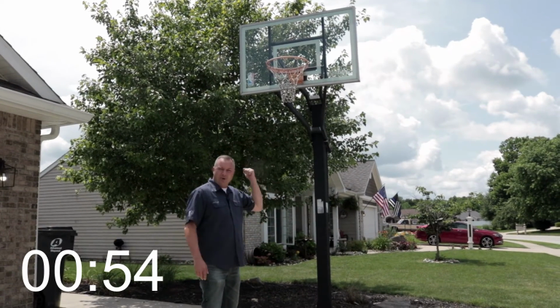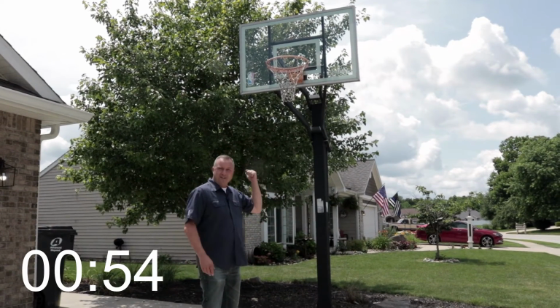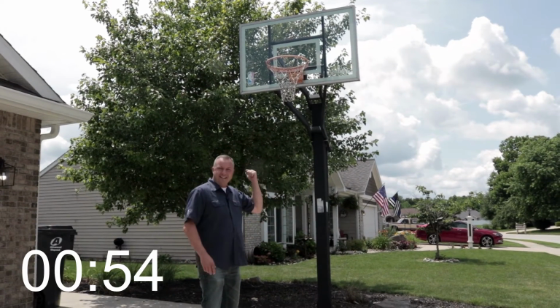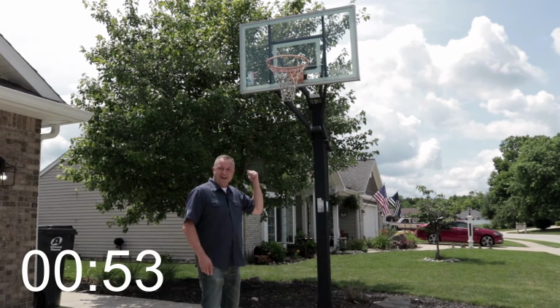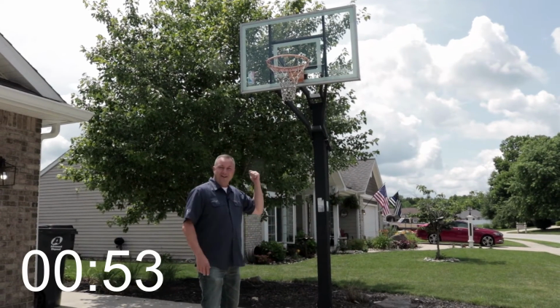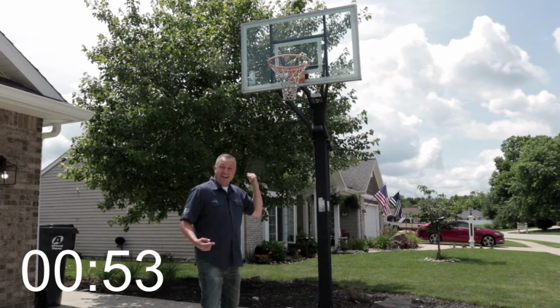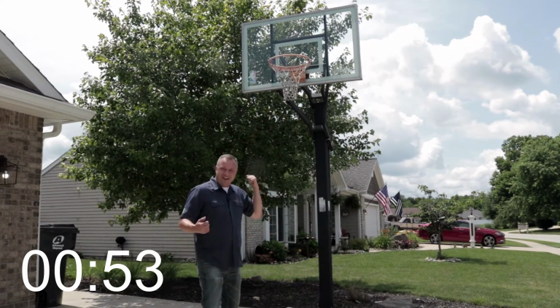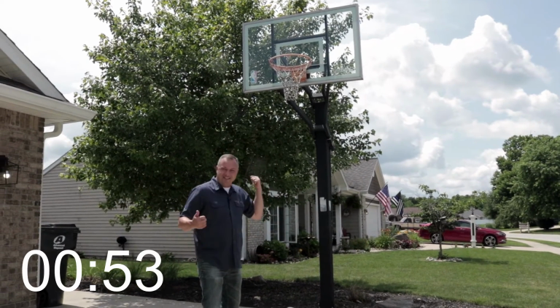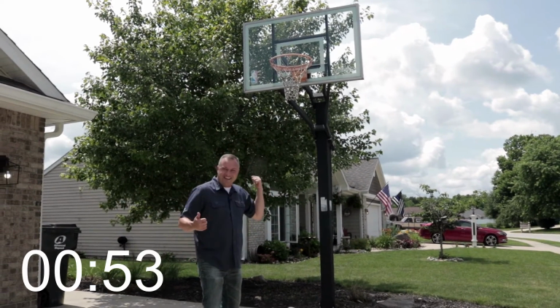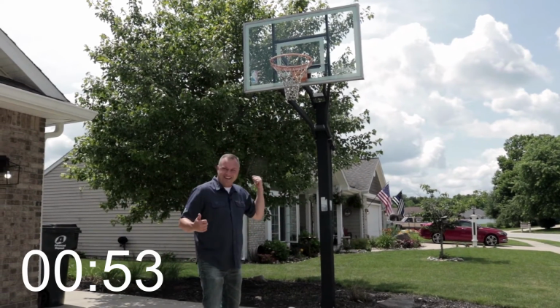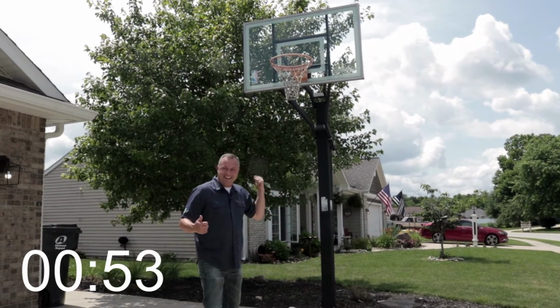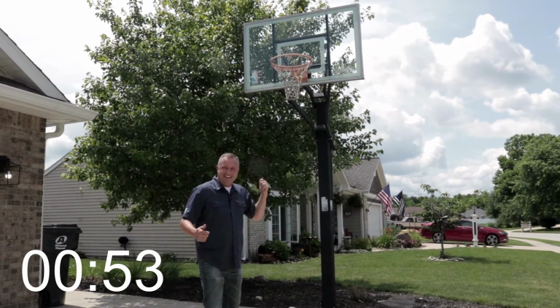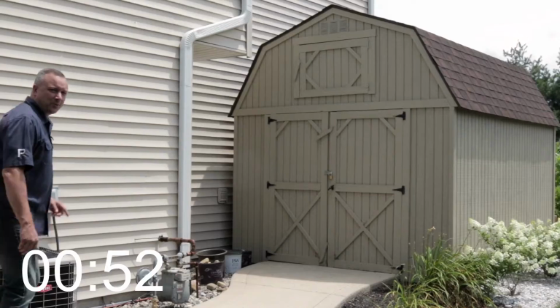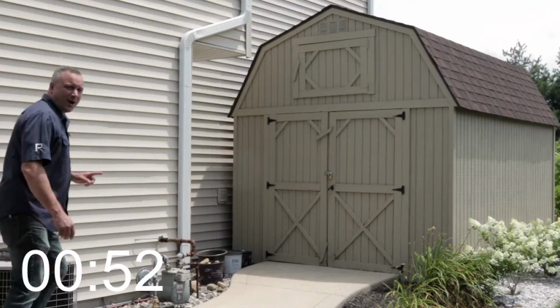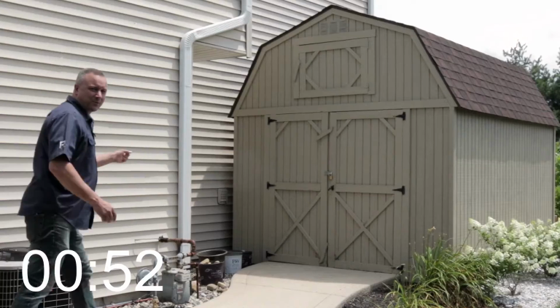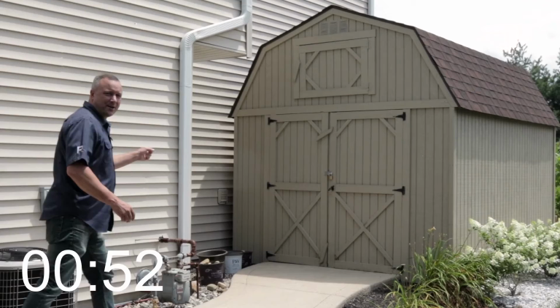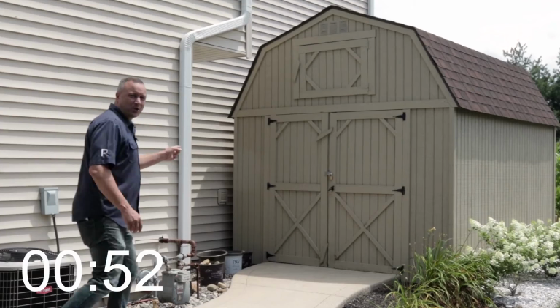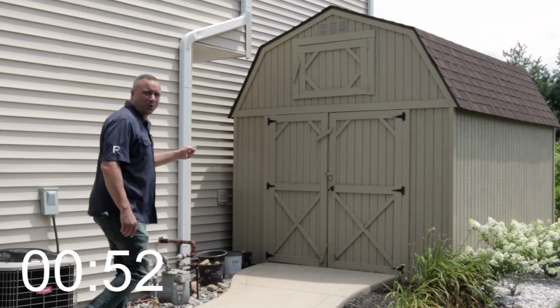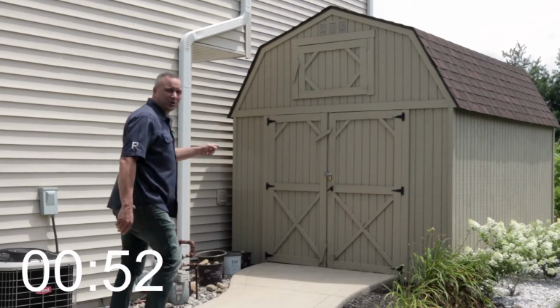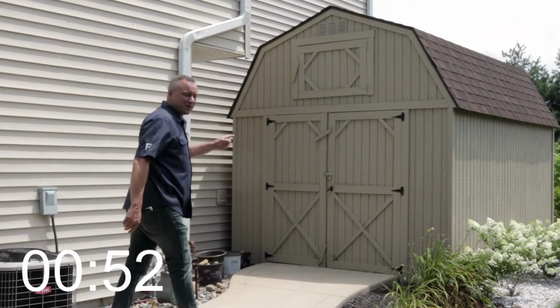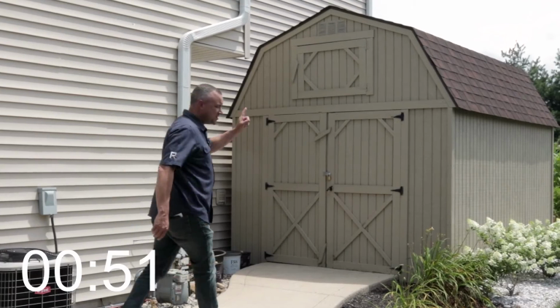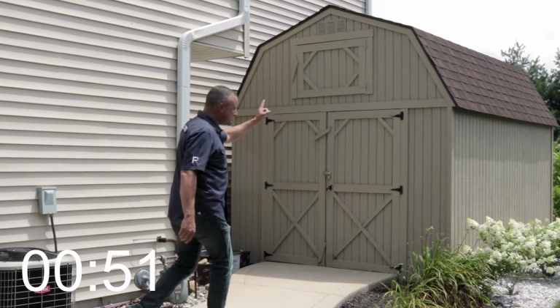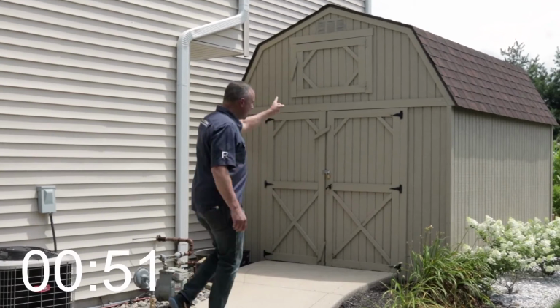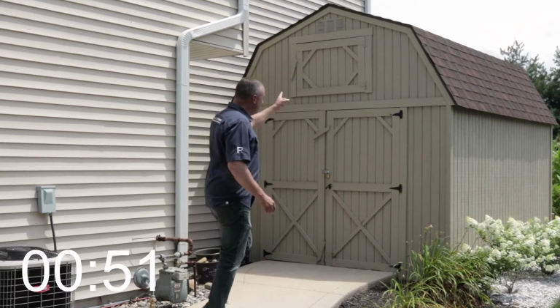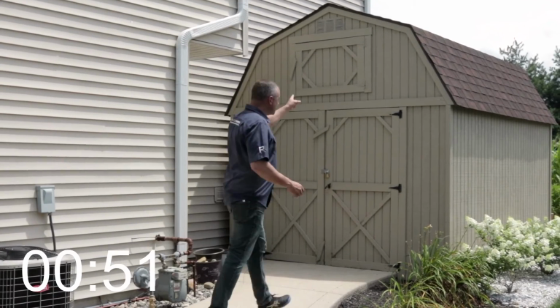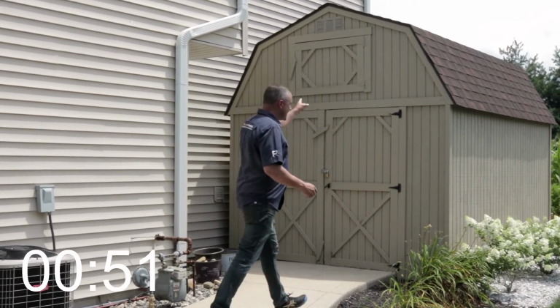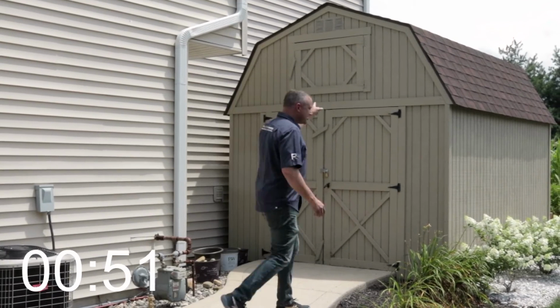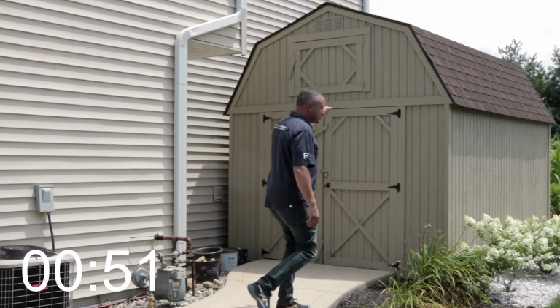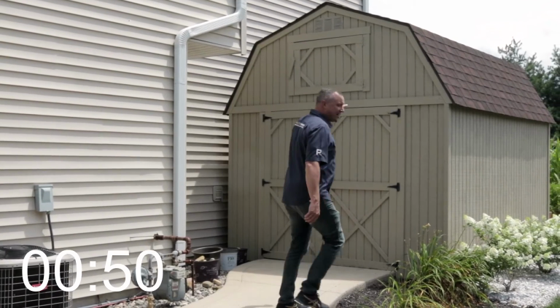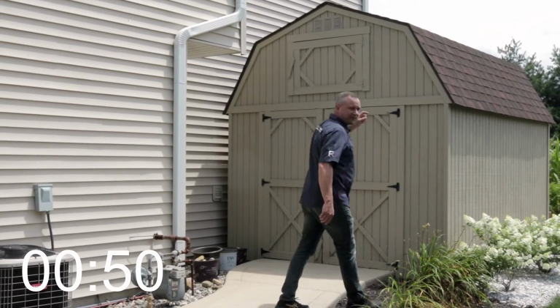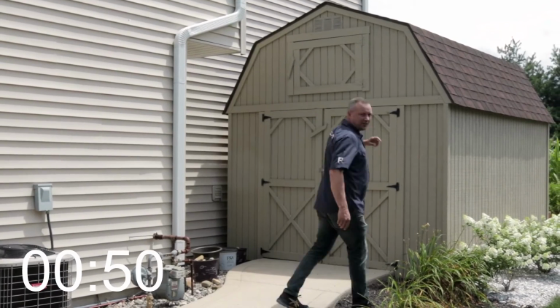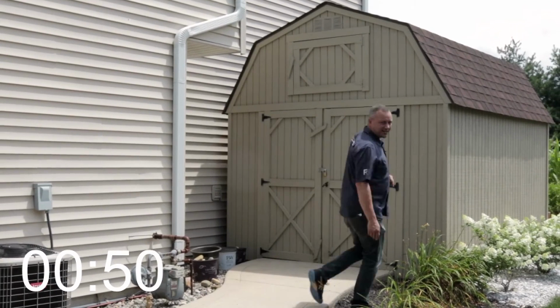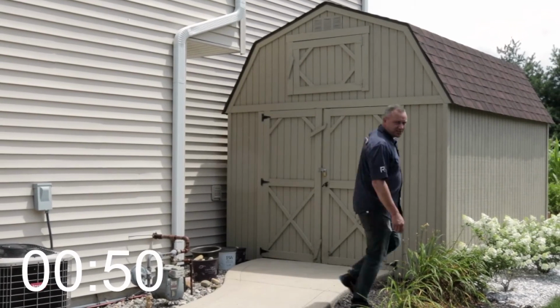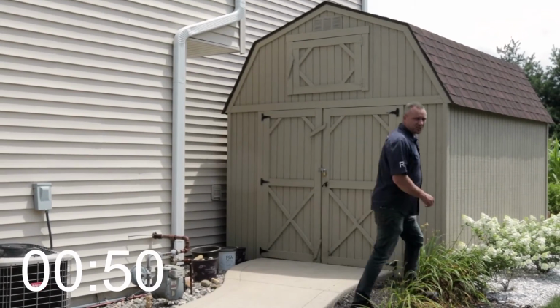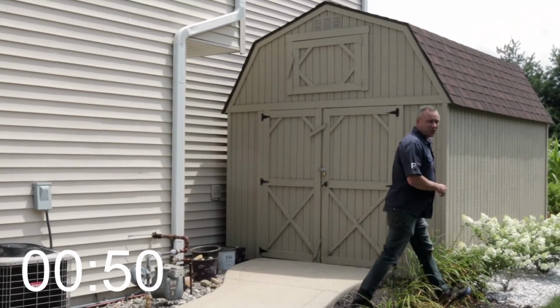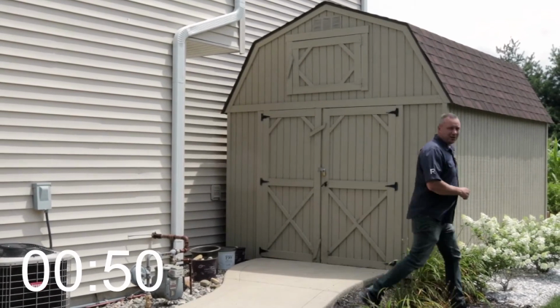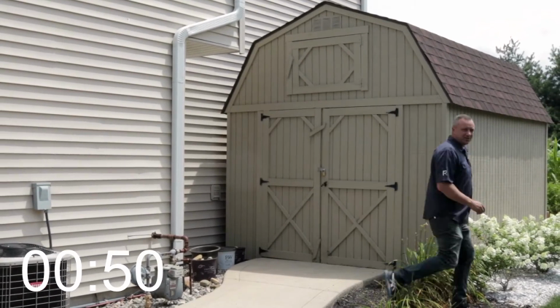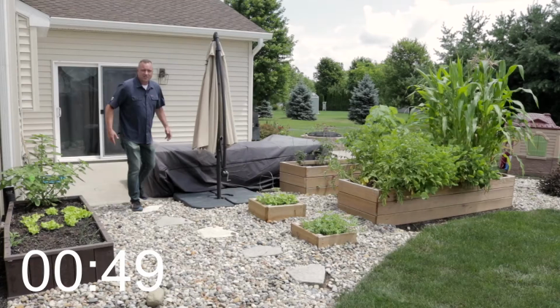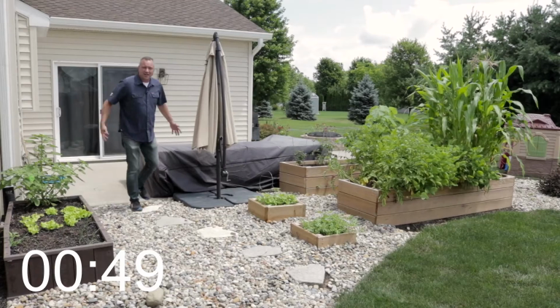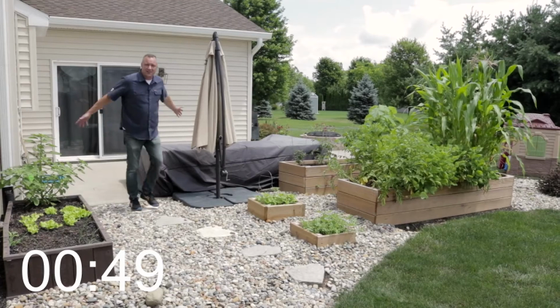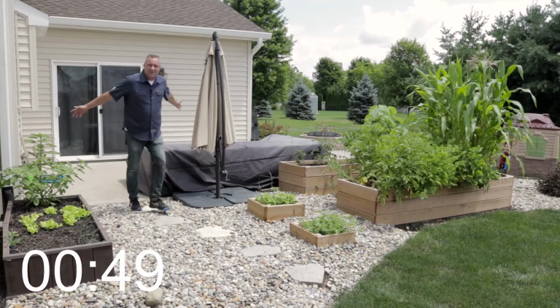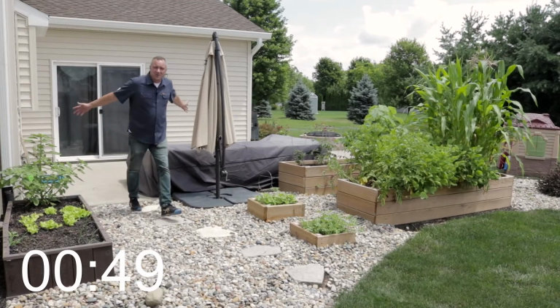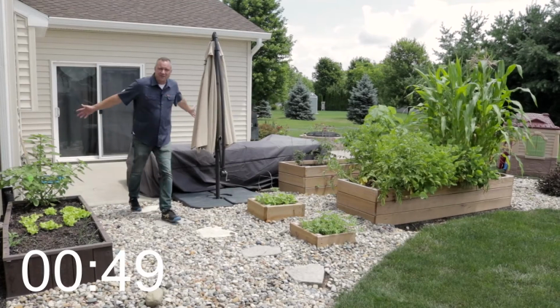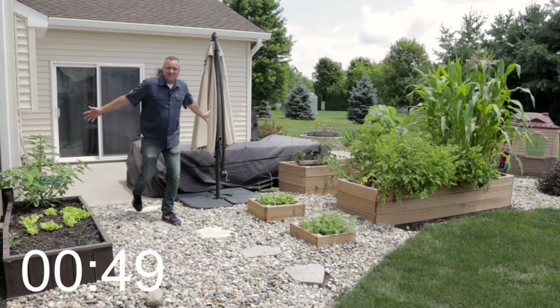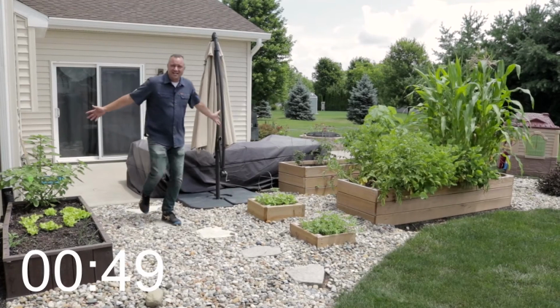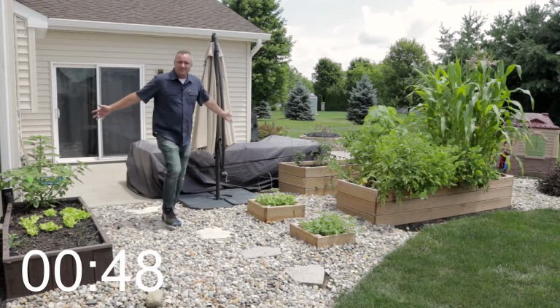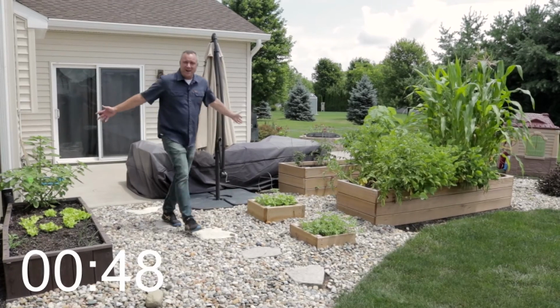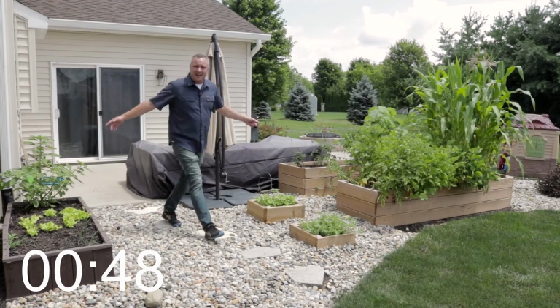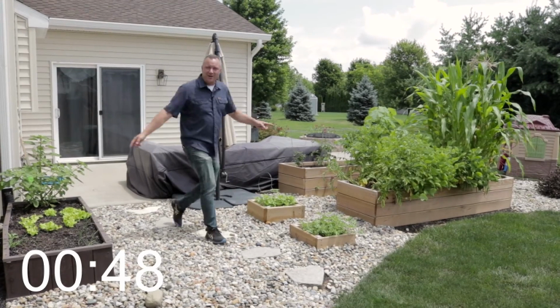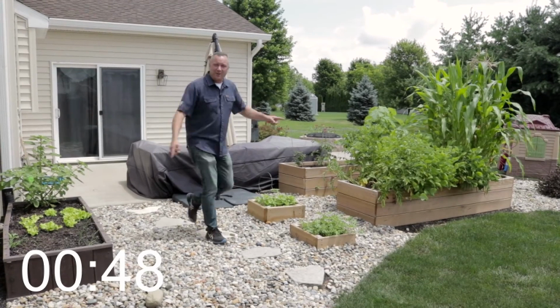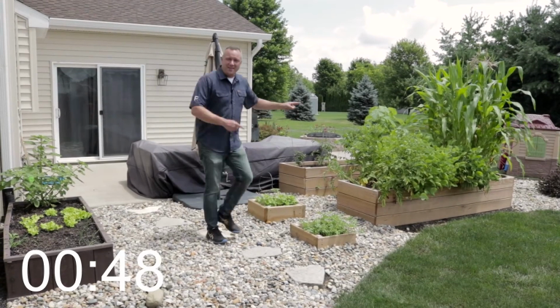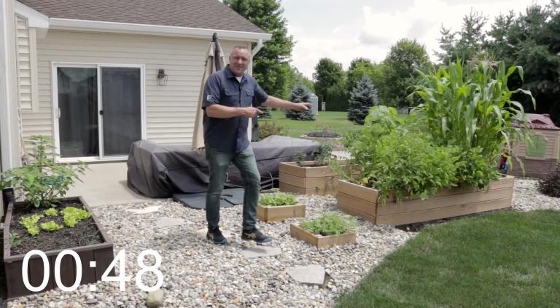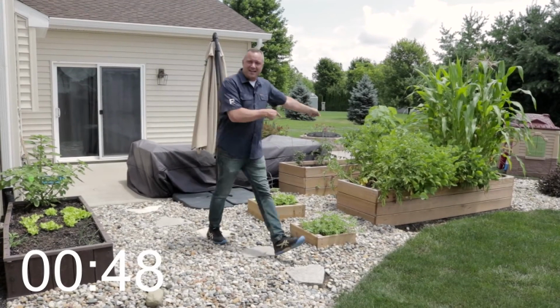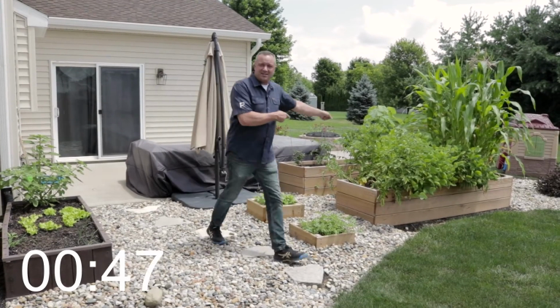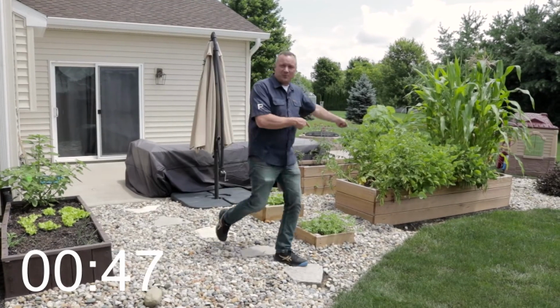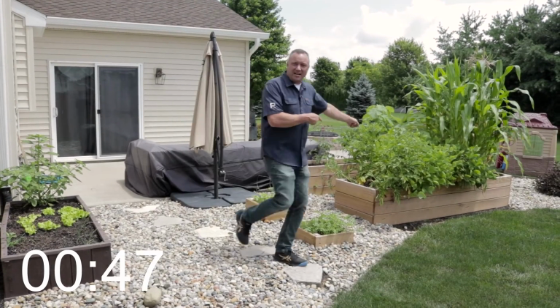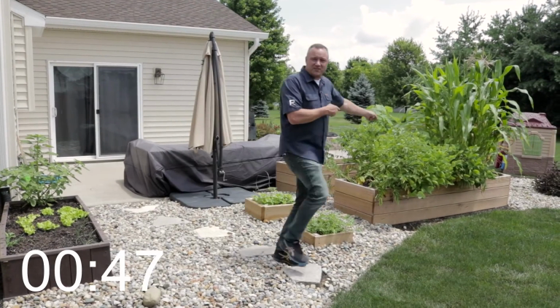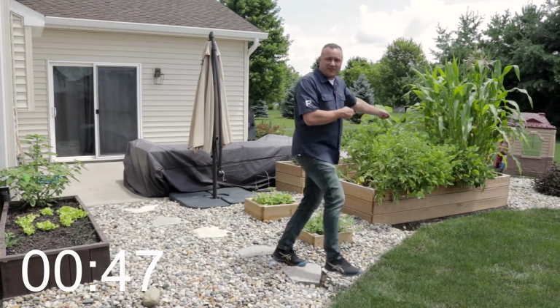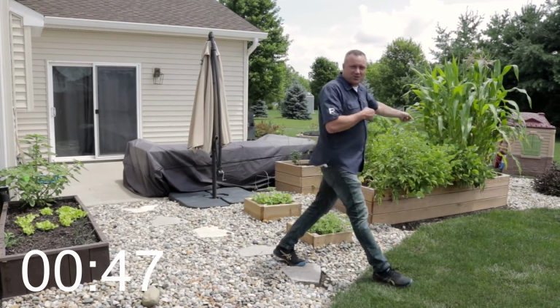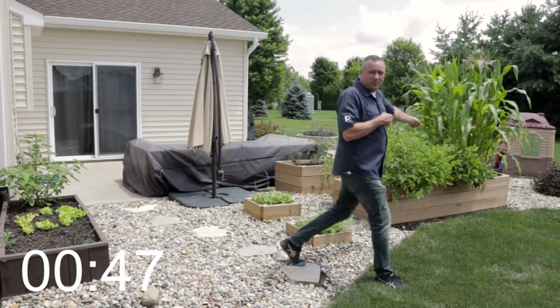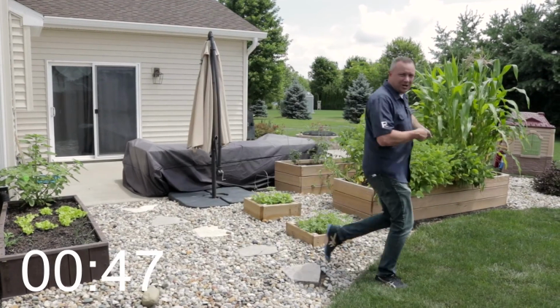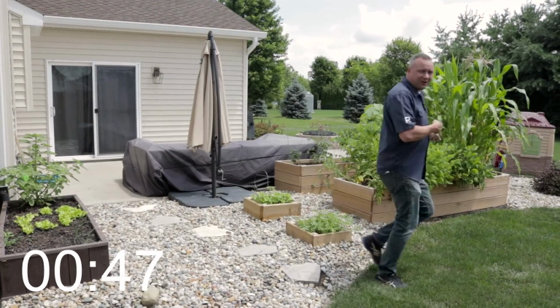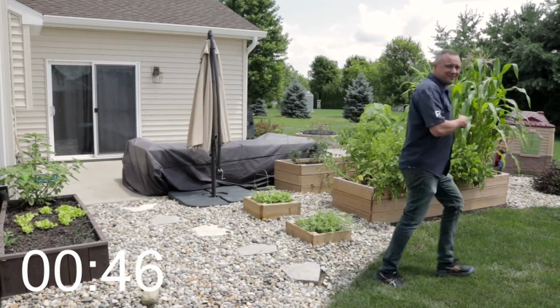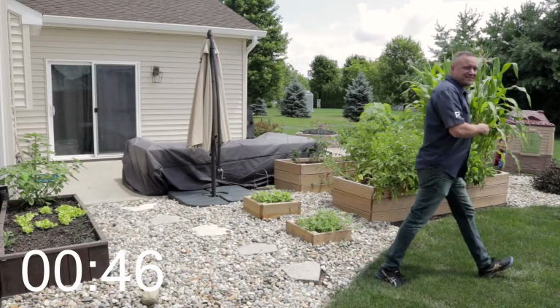Lower it down and I'll dunk it. Right around the corner is this oversized shed for lots of storage. Check out this oversized patio and these raised vegetable gardens.